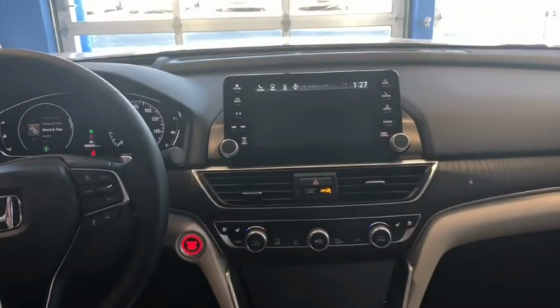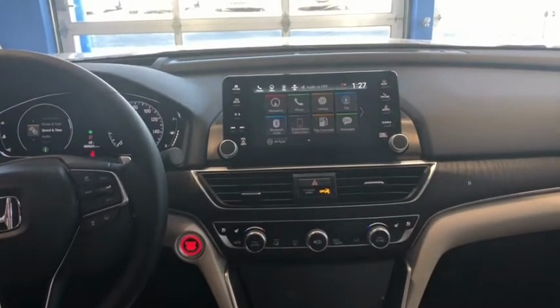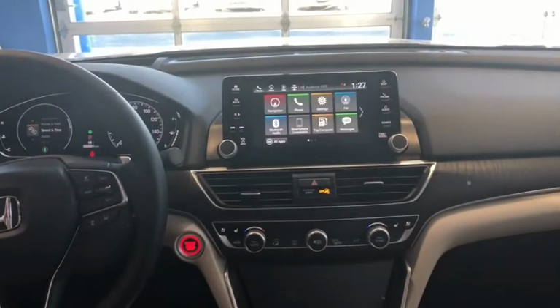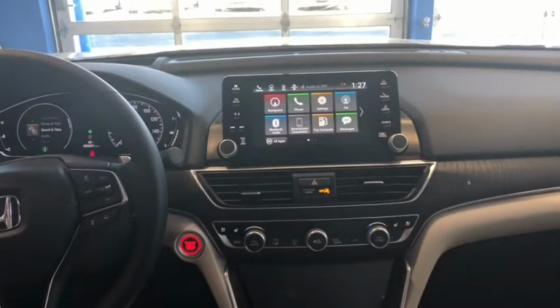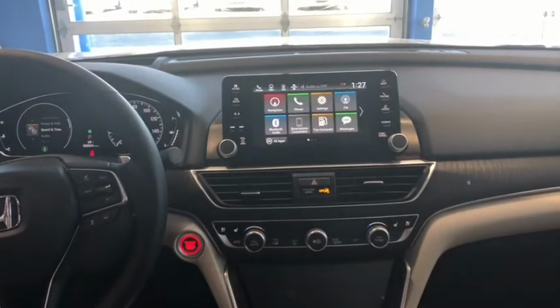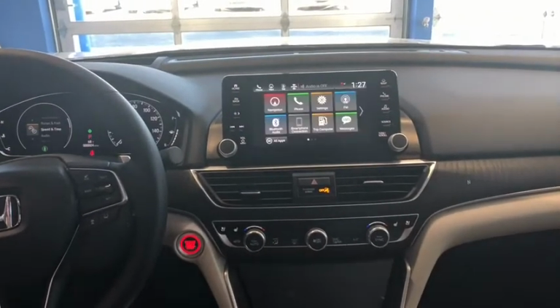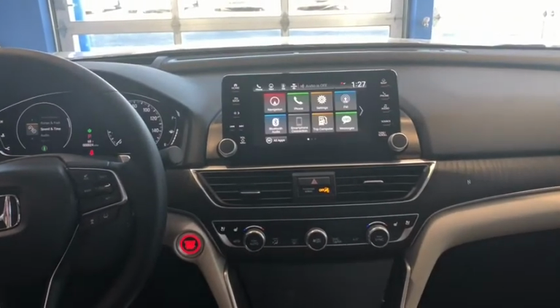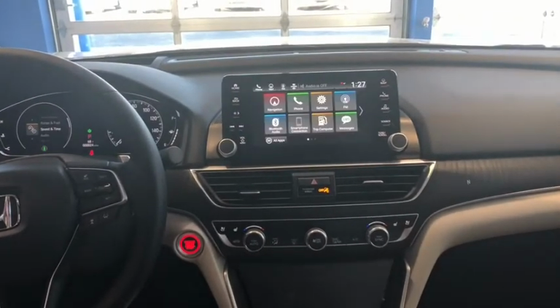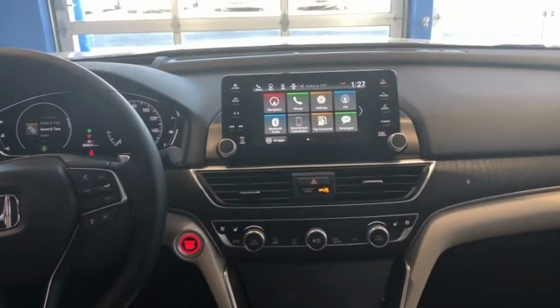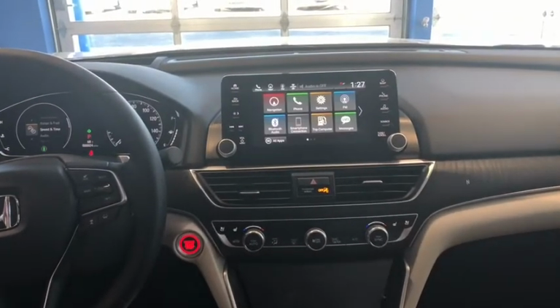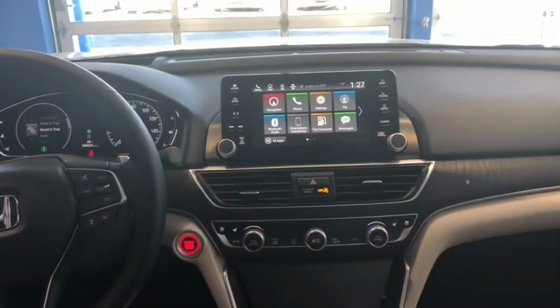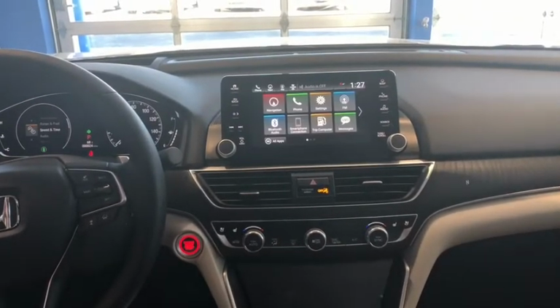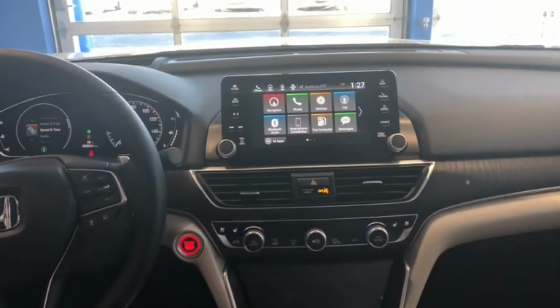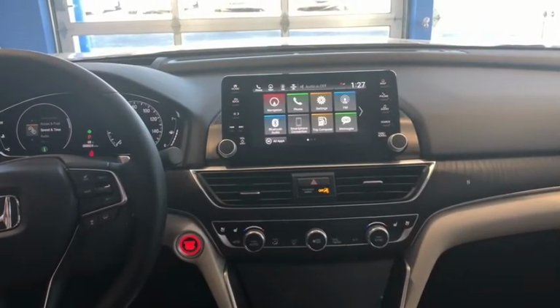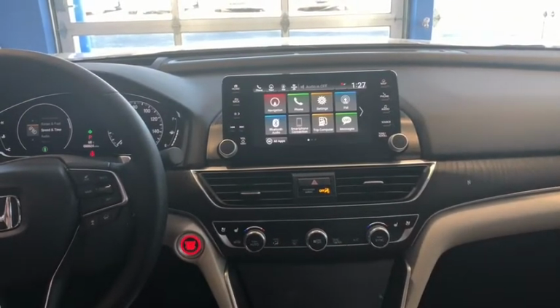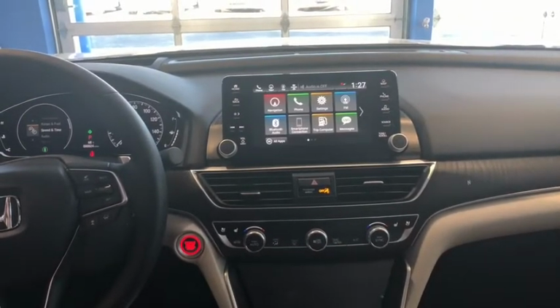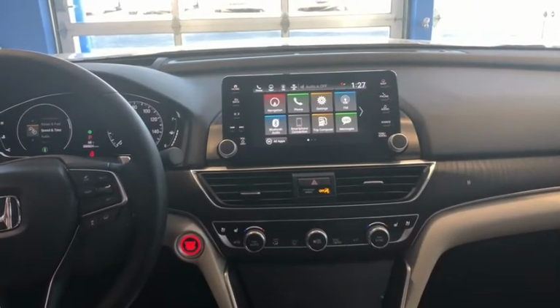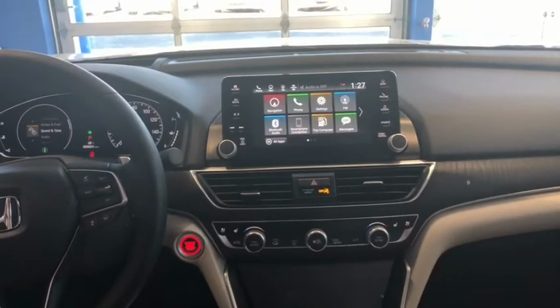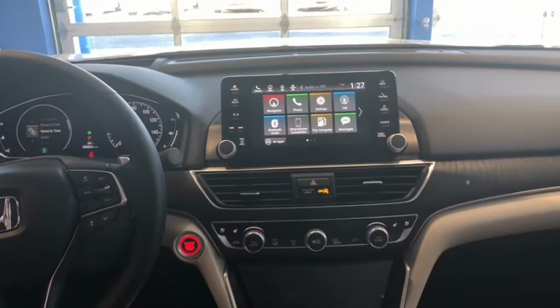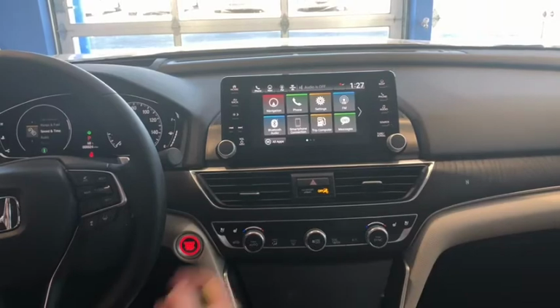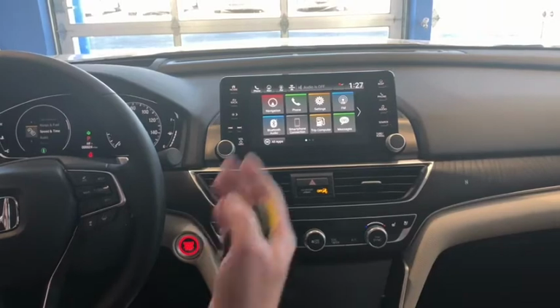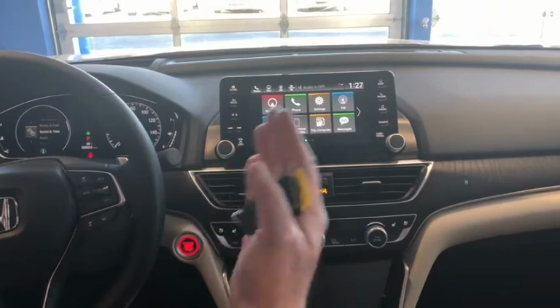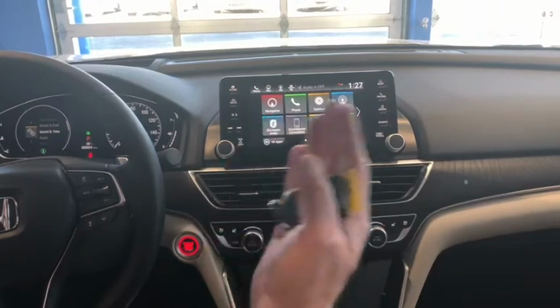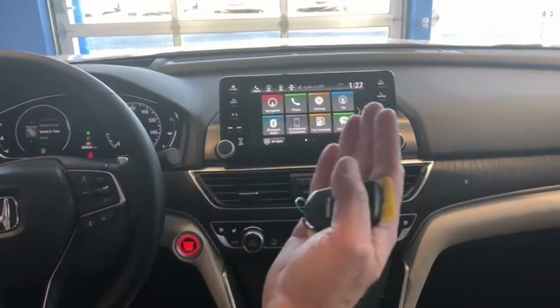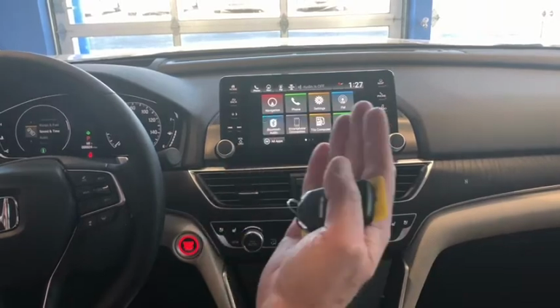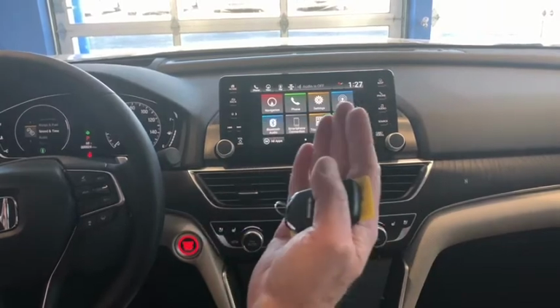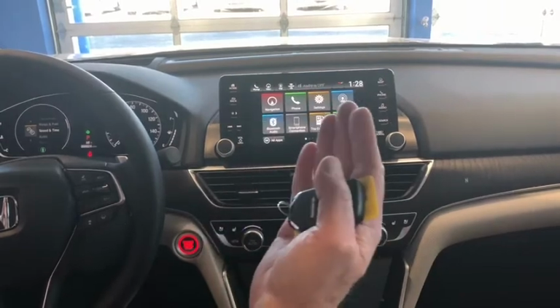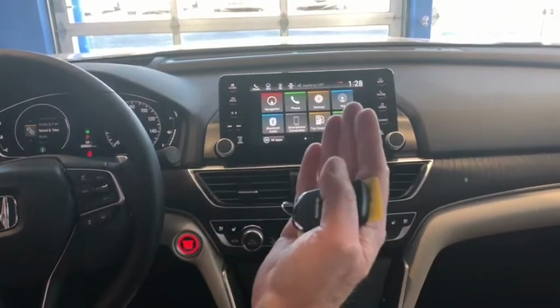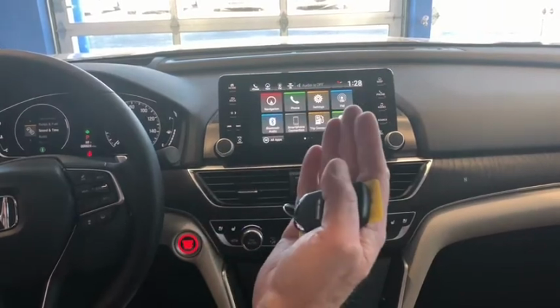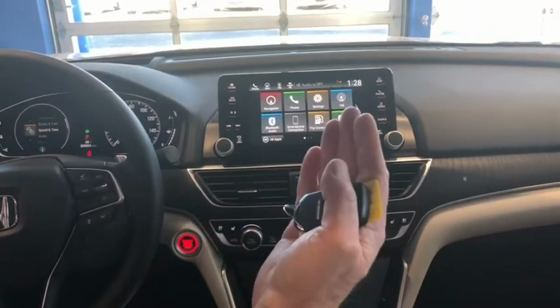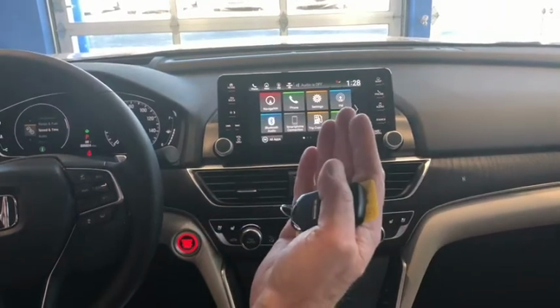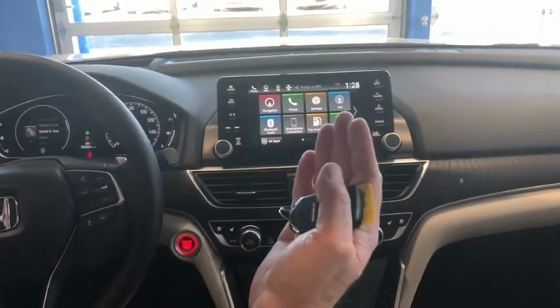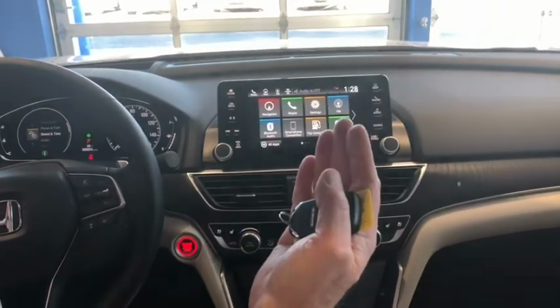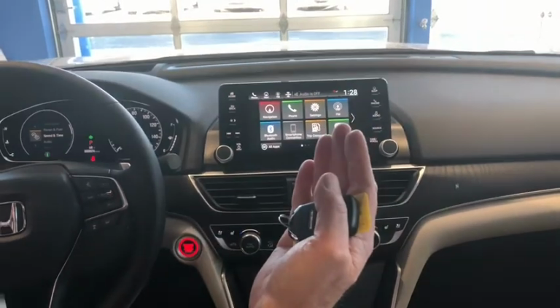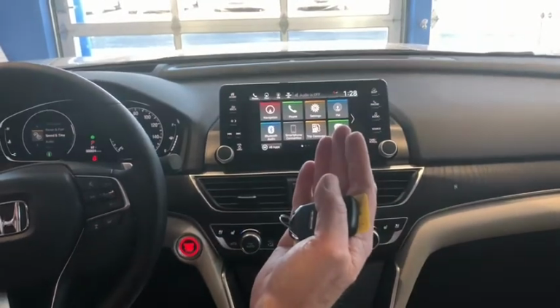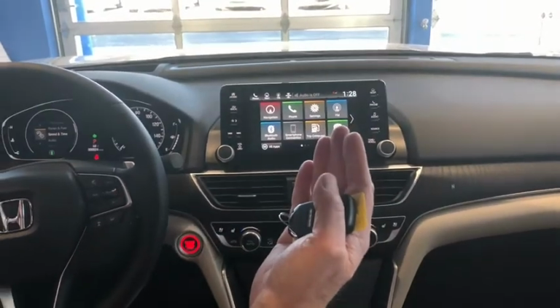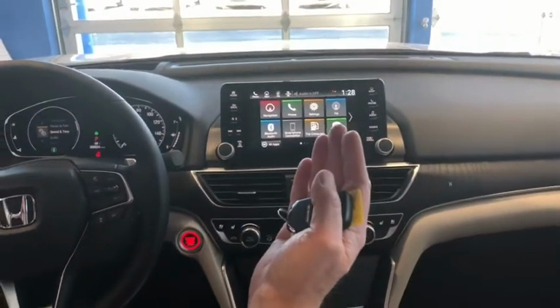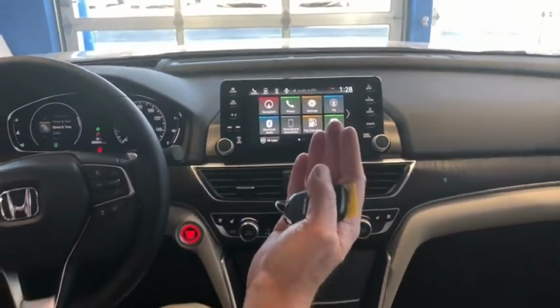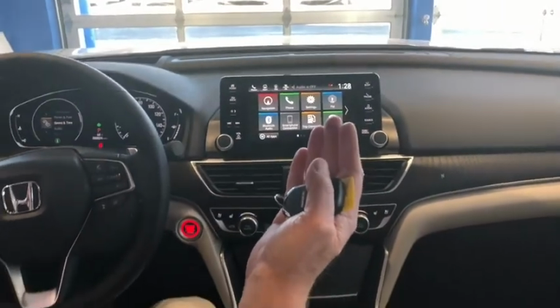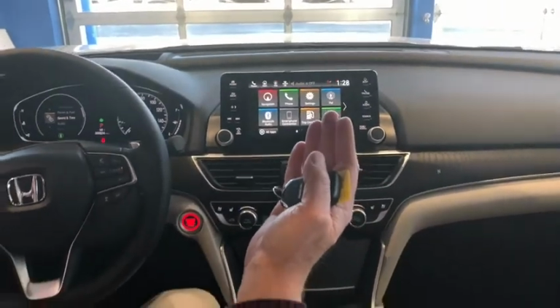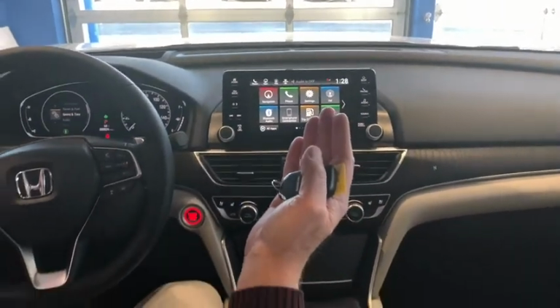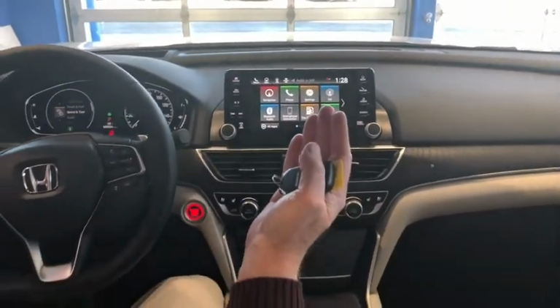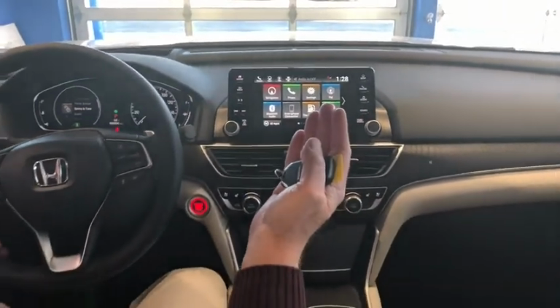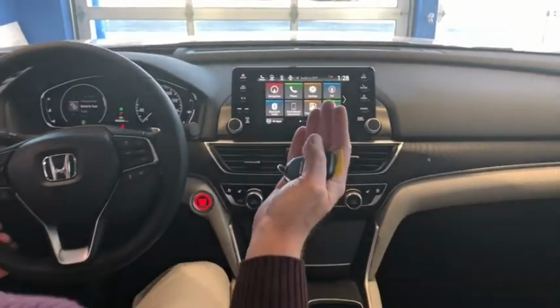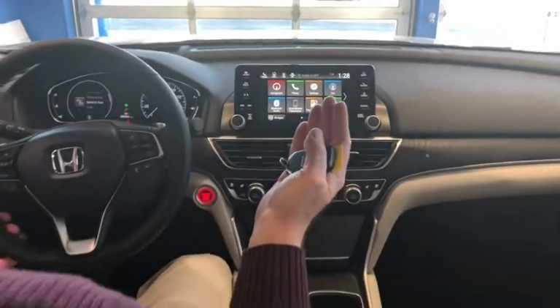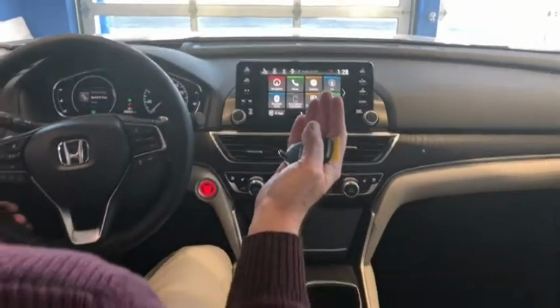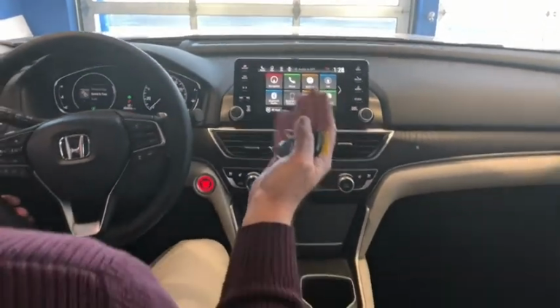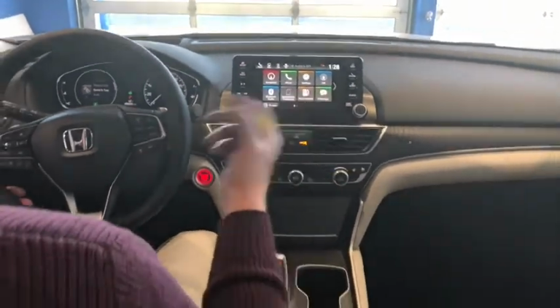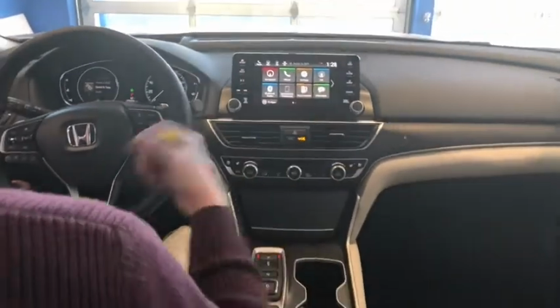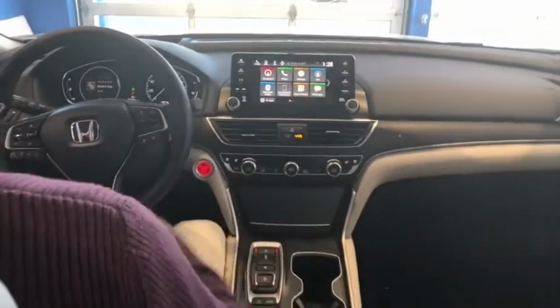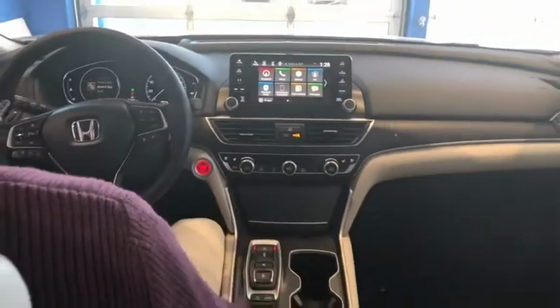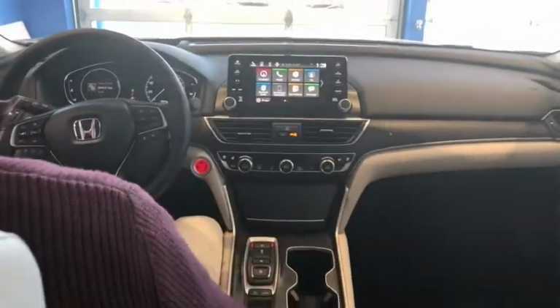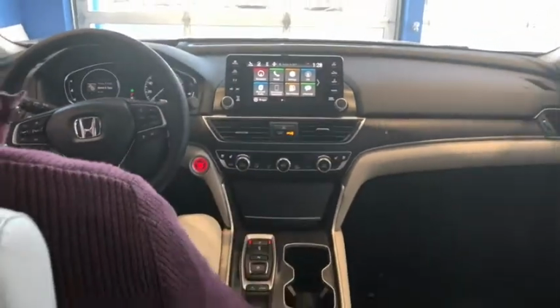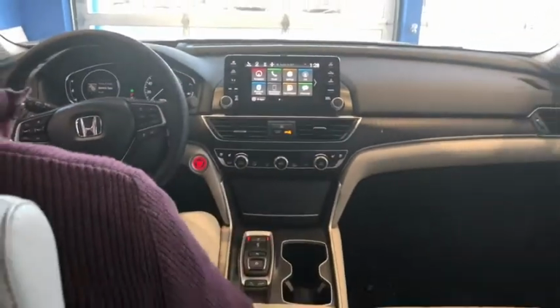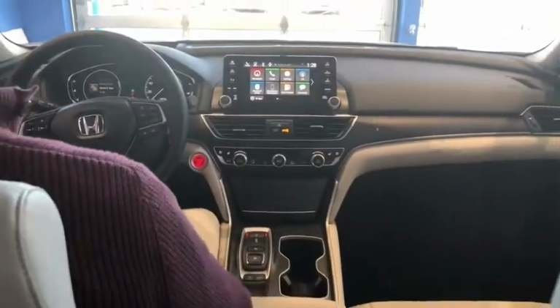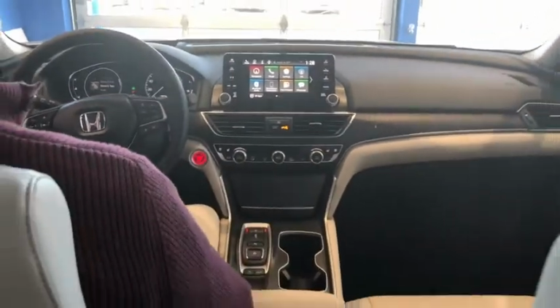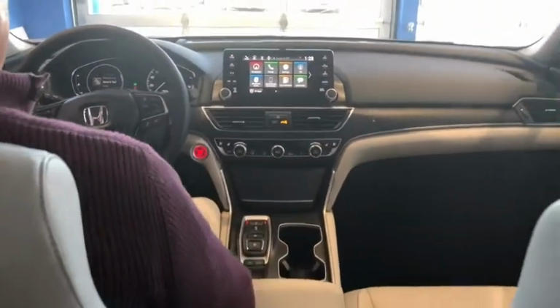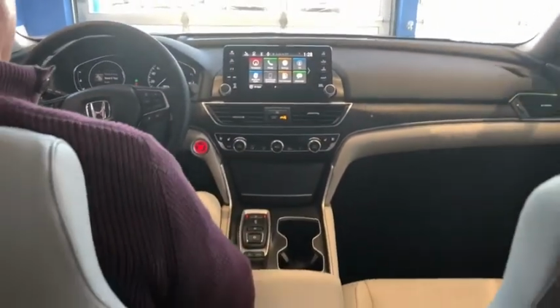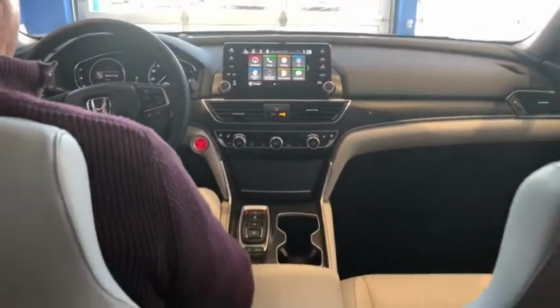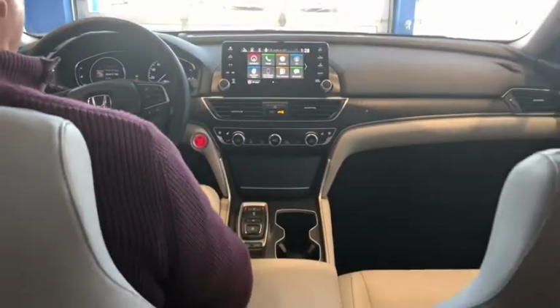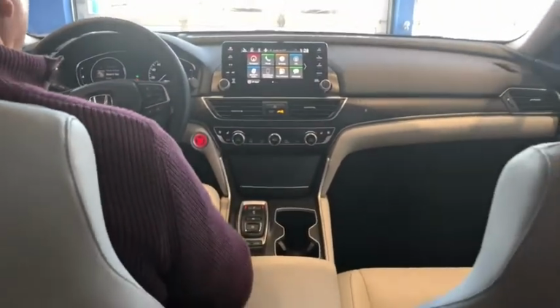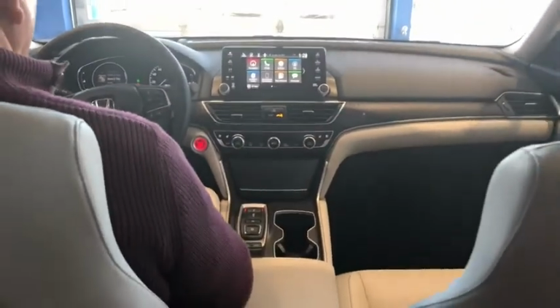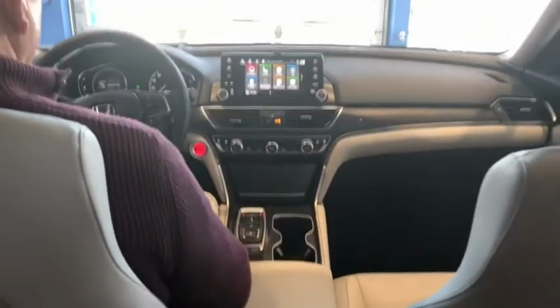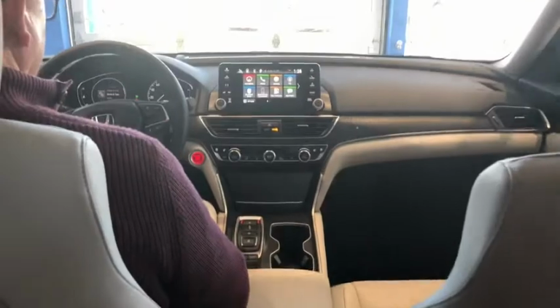Bluetooth is standard equipment. It has the auto-dimming day-night mirror with HomeLink — that's your garage door opener.